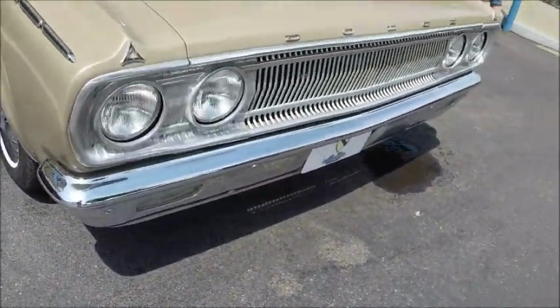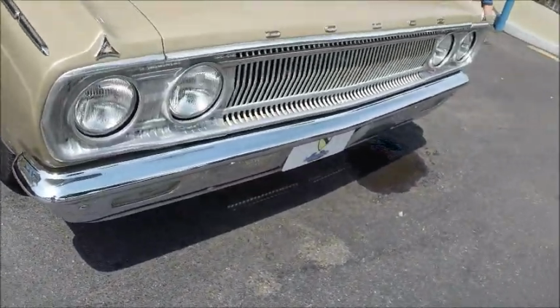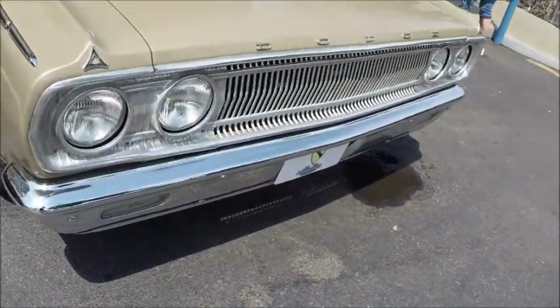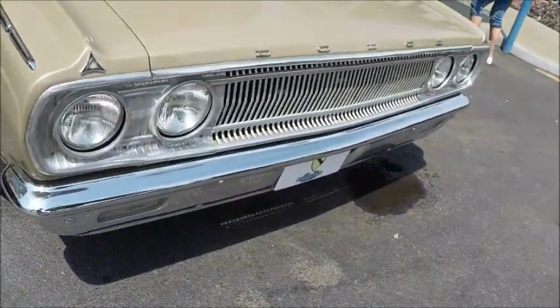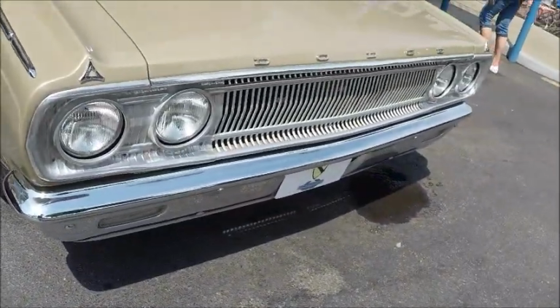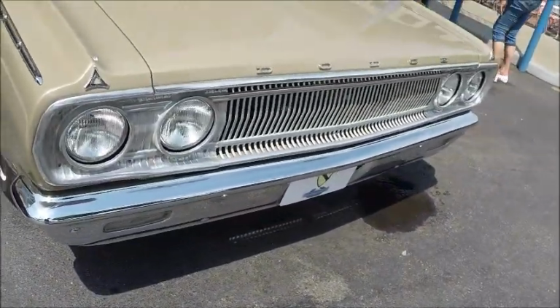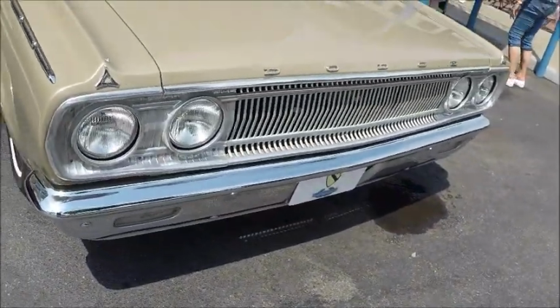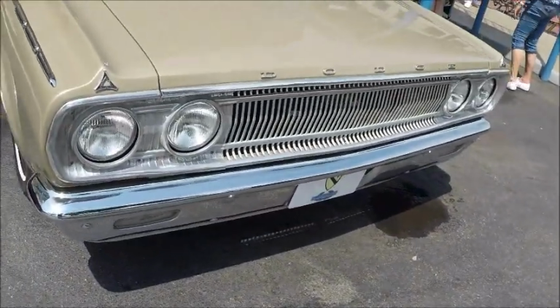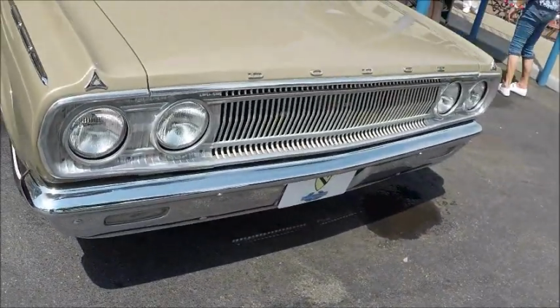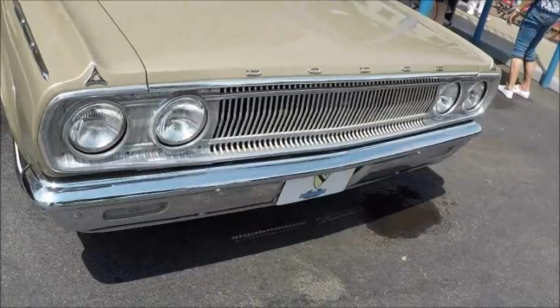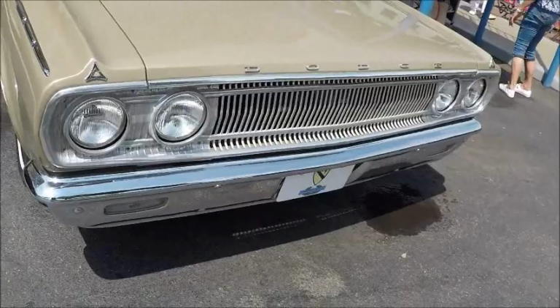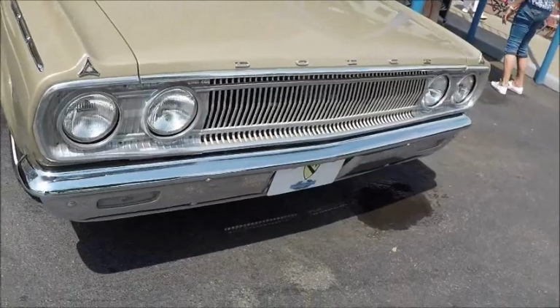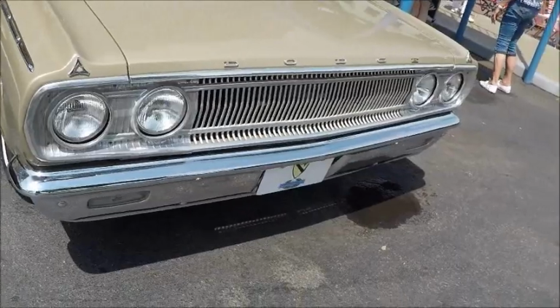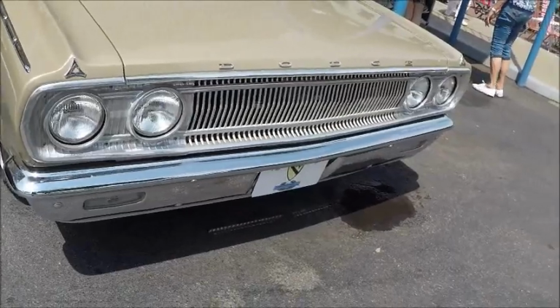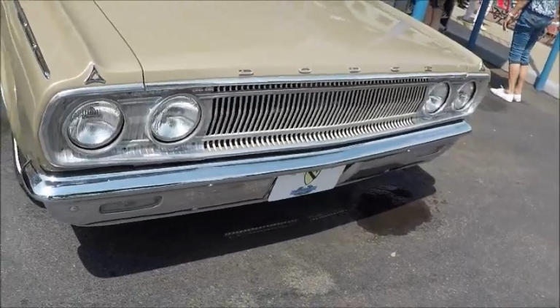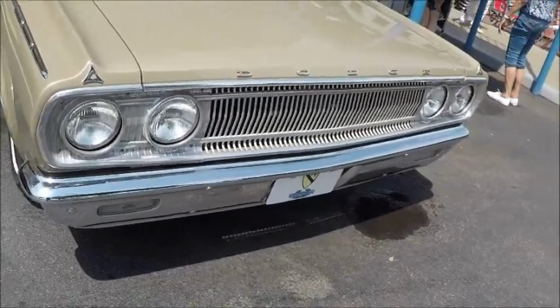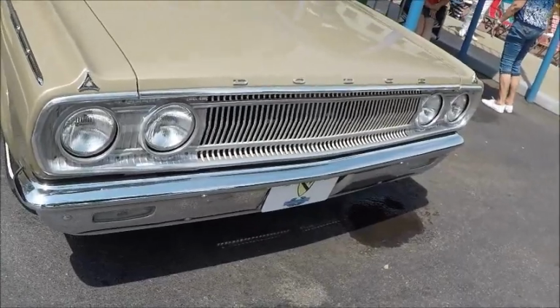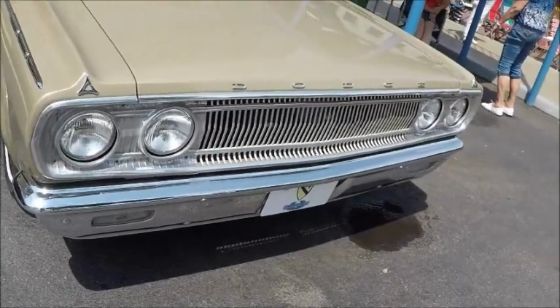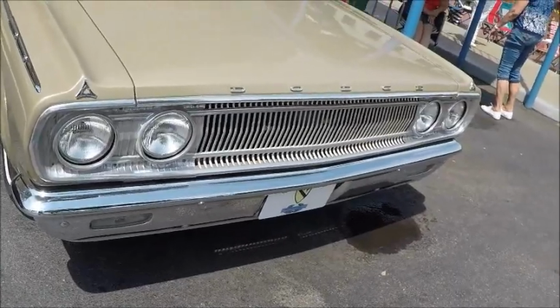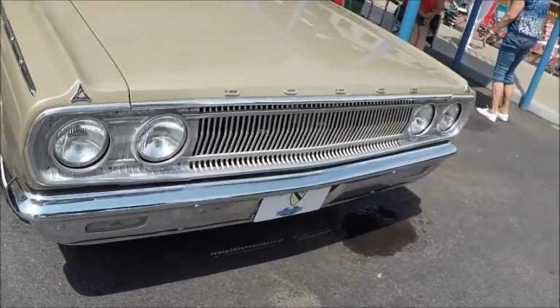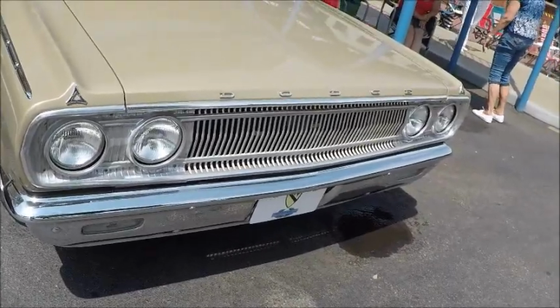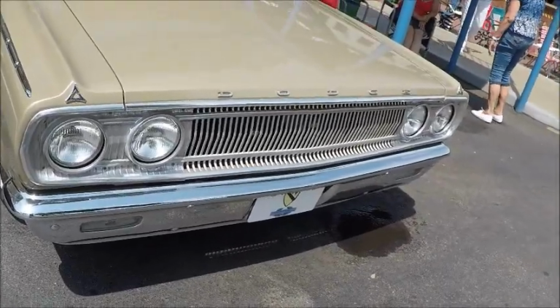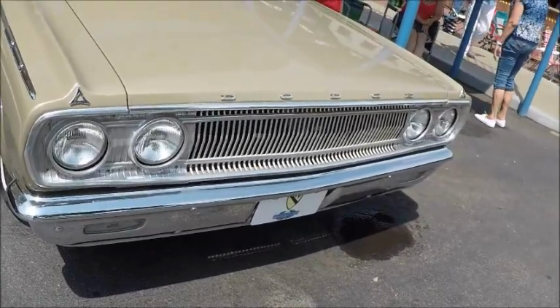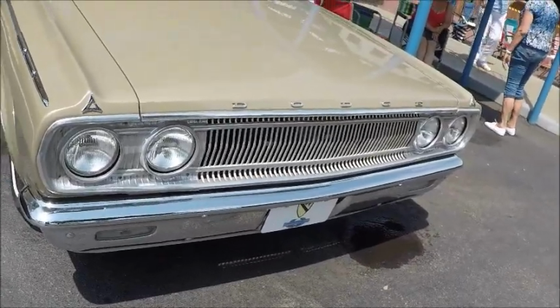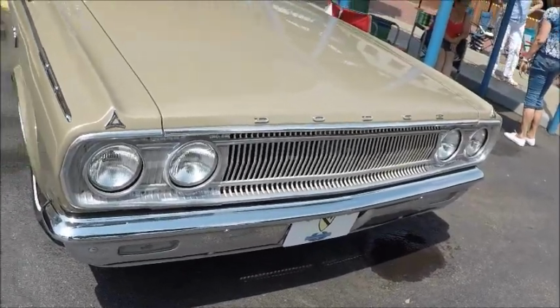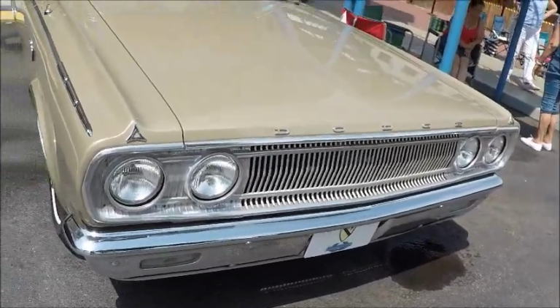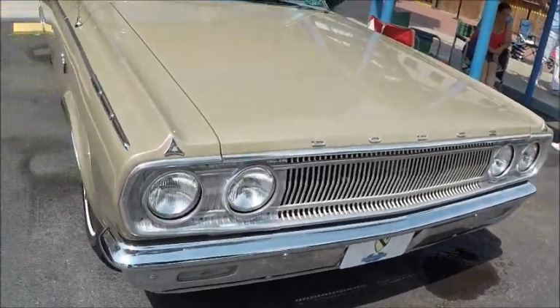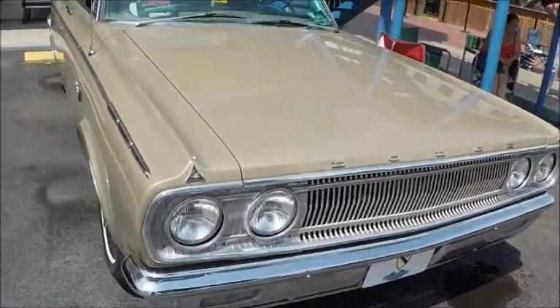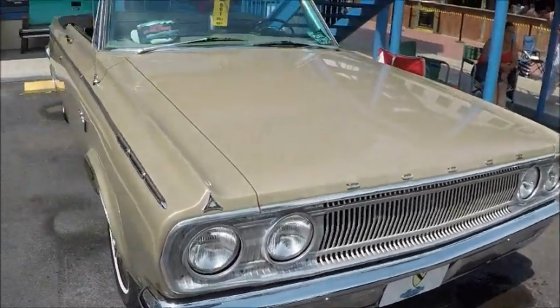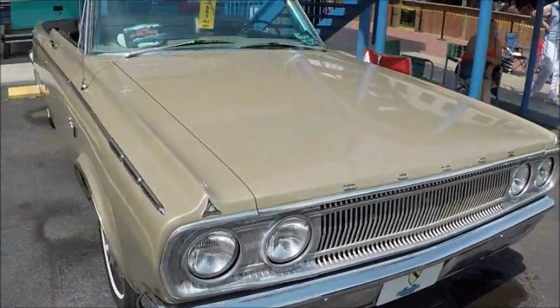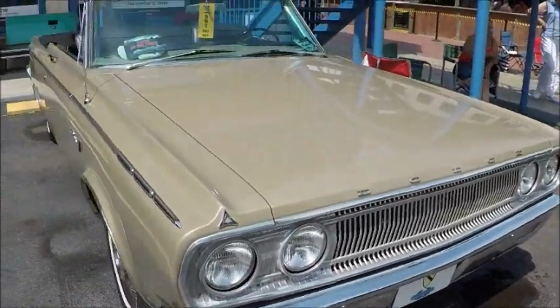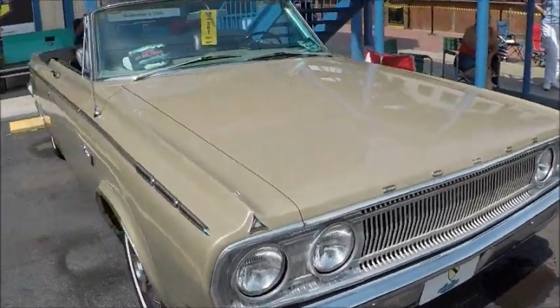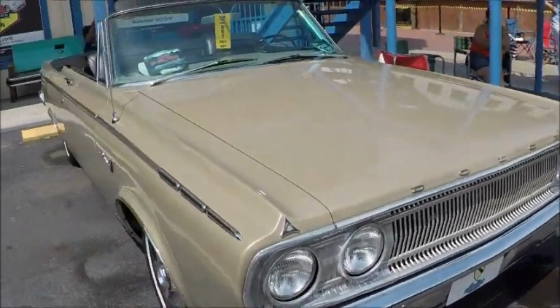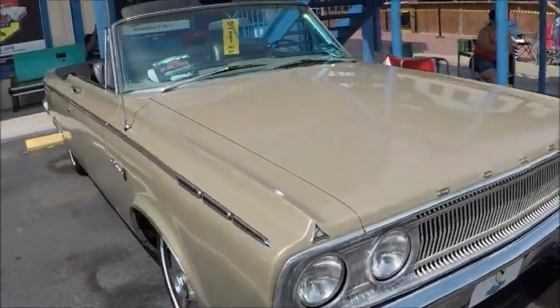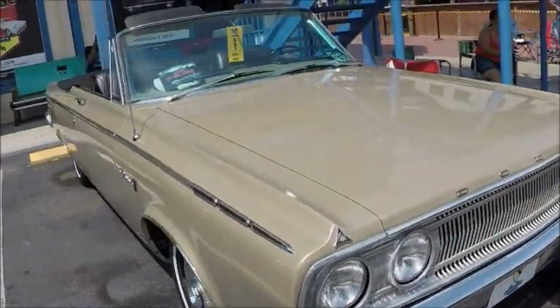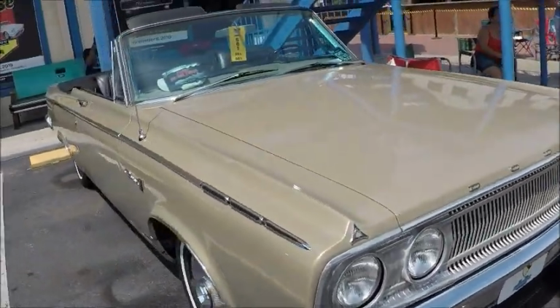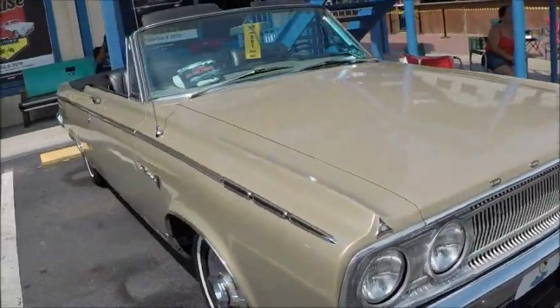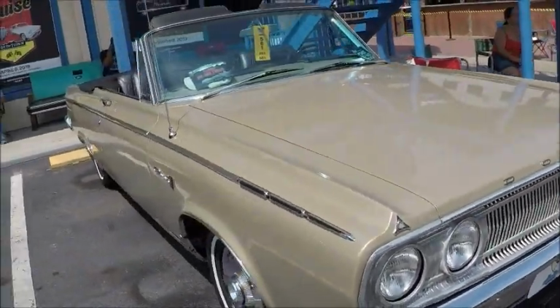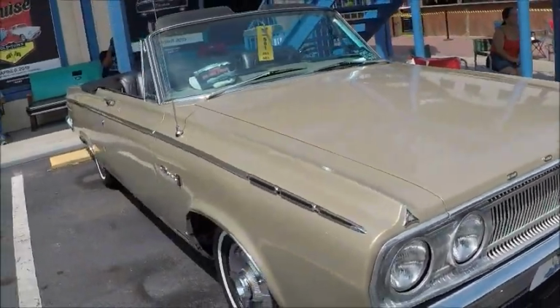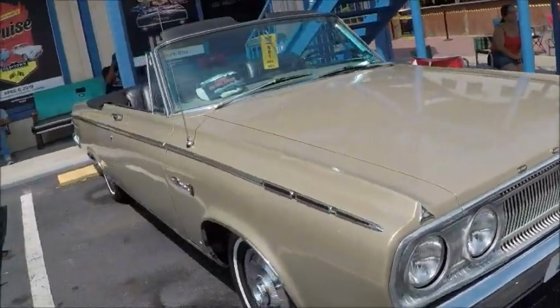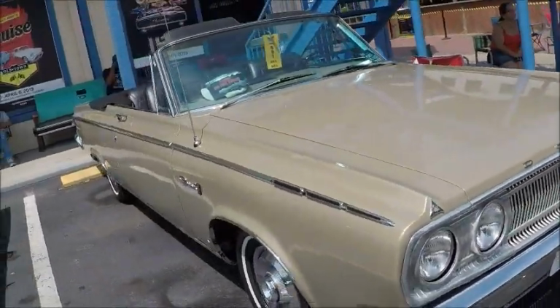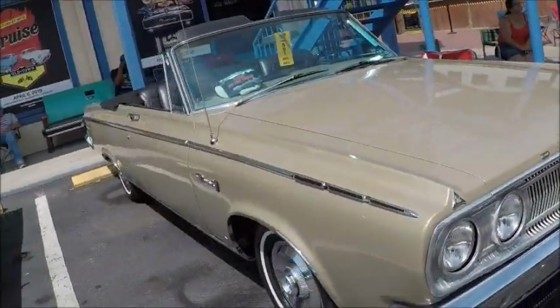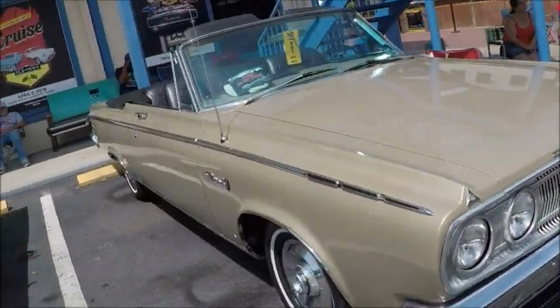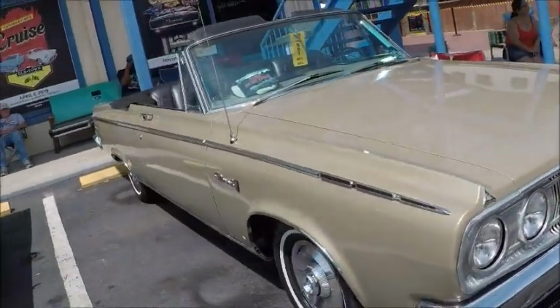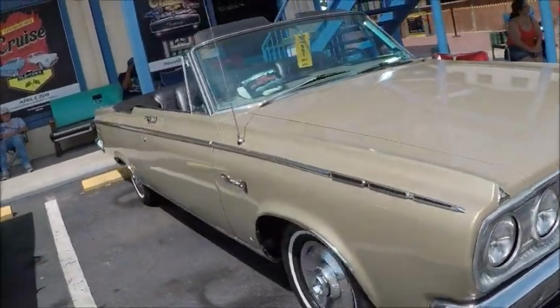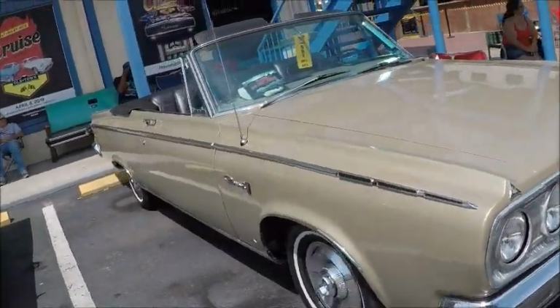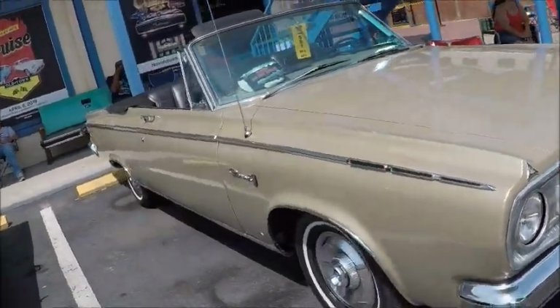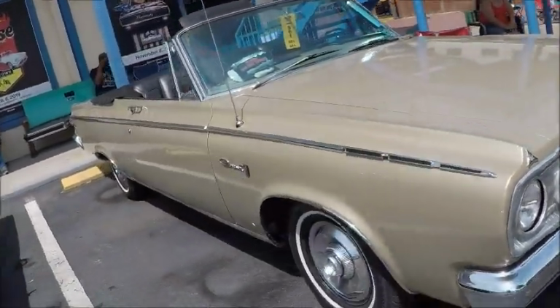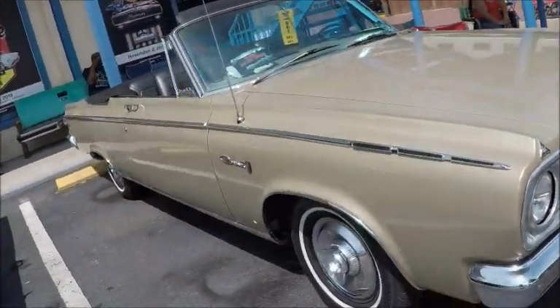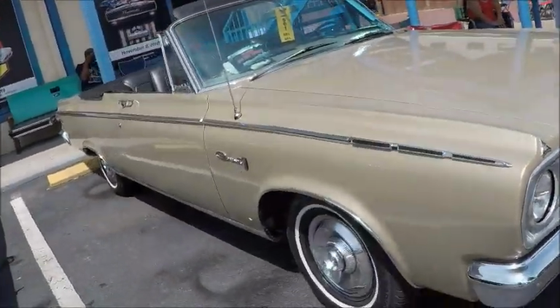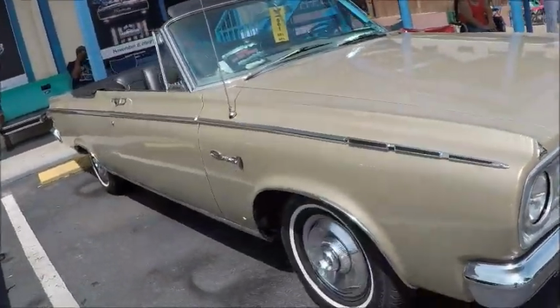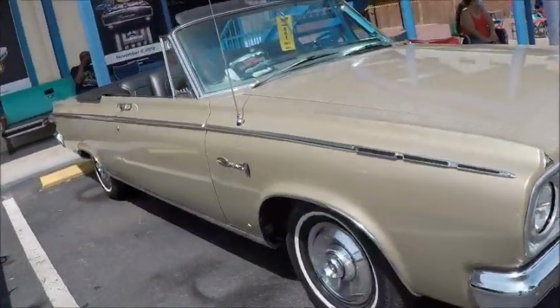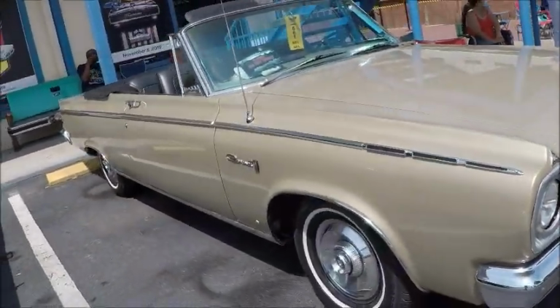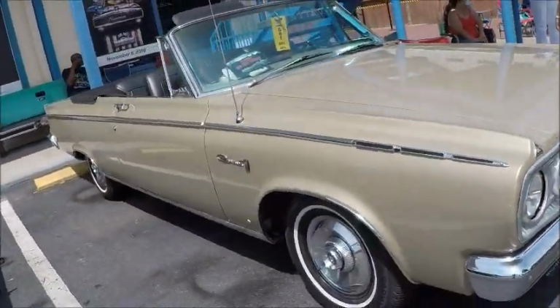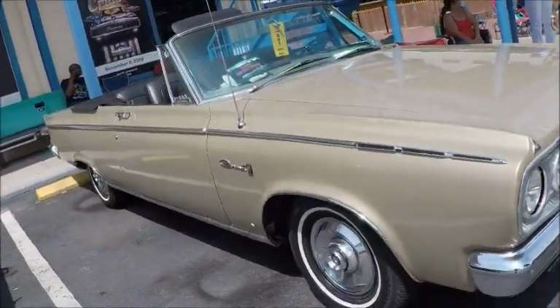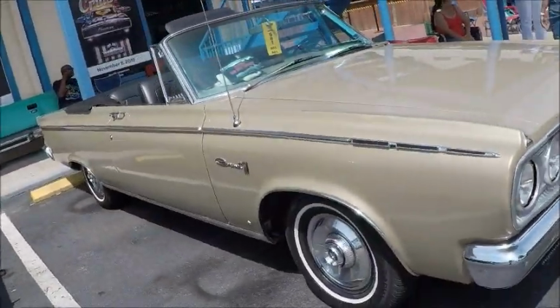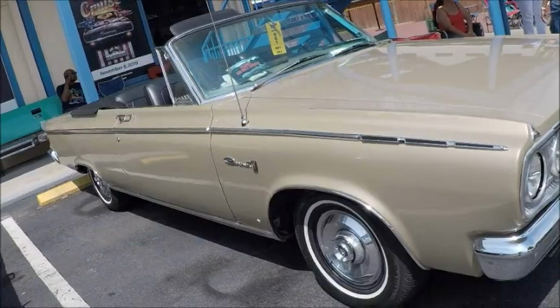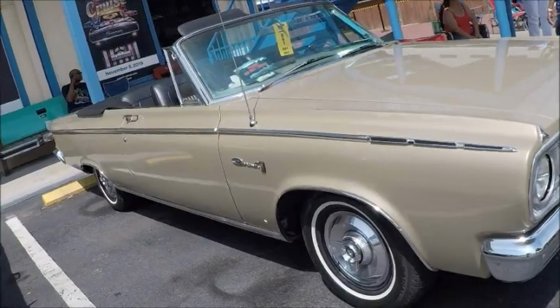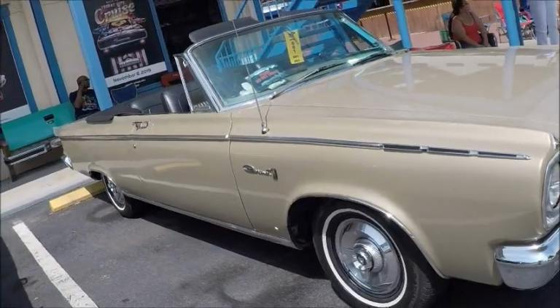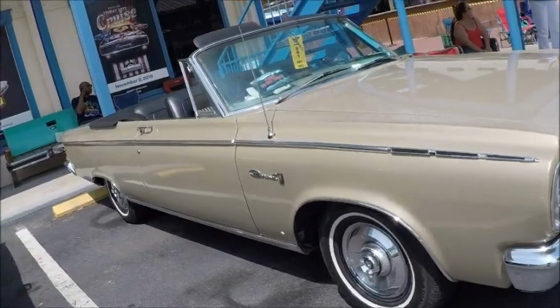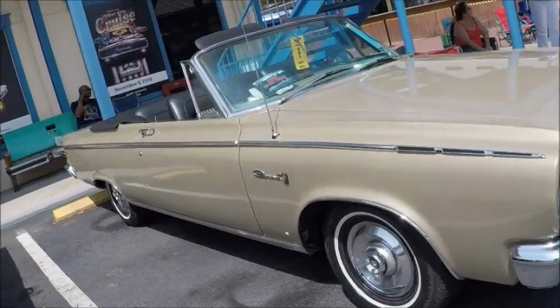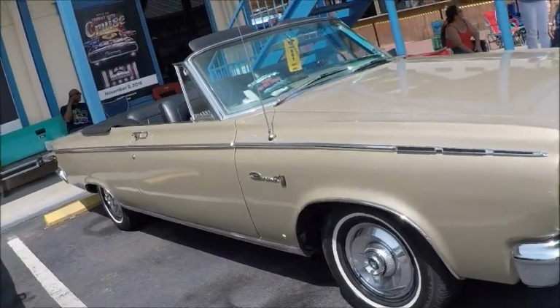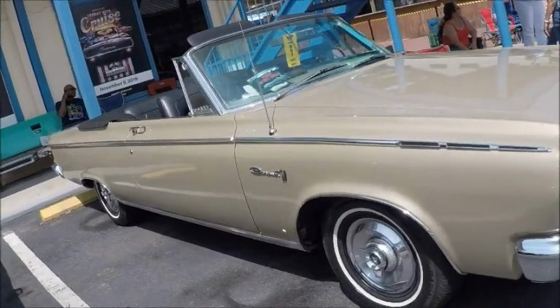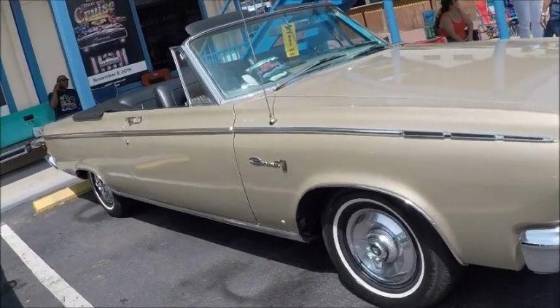I don't know what's under the hood — it would be nice to know. At any rate, nice looking car.